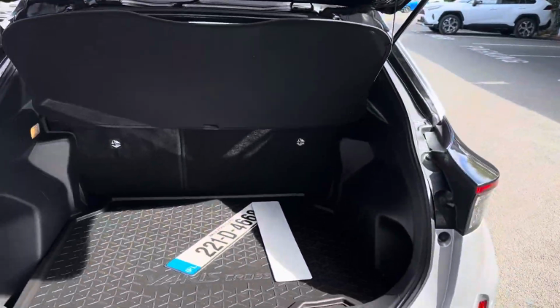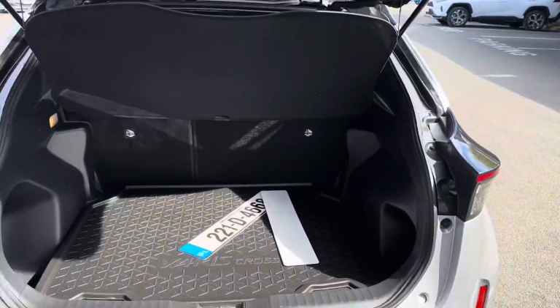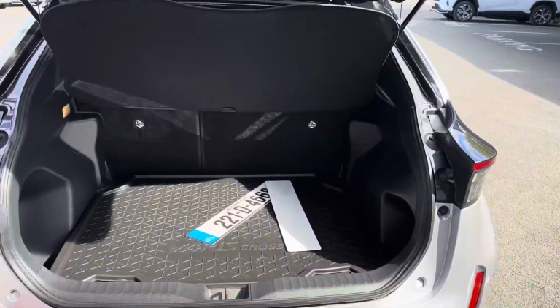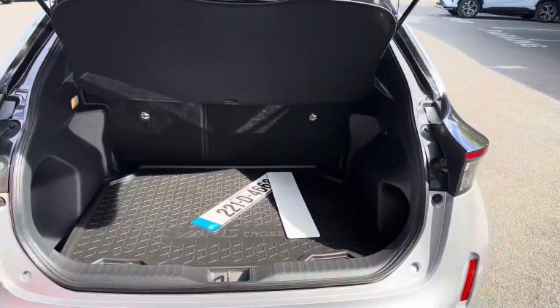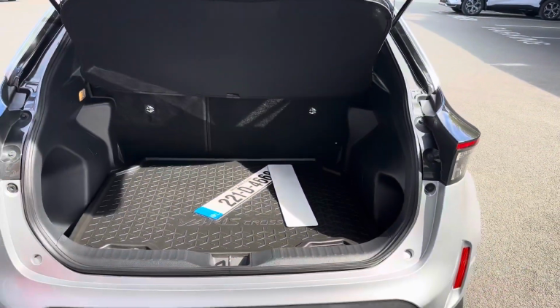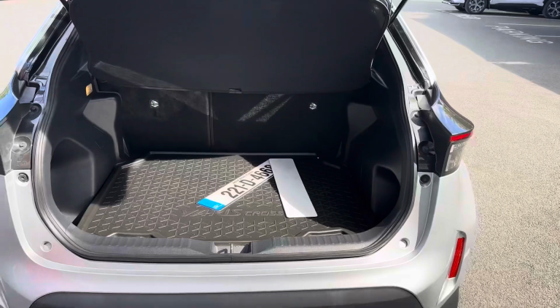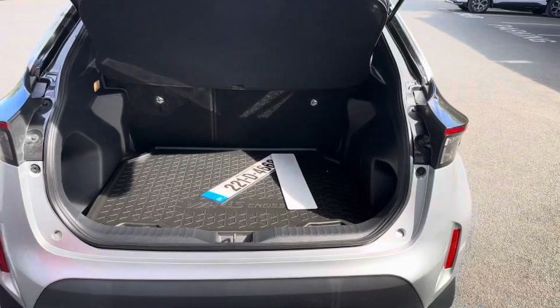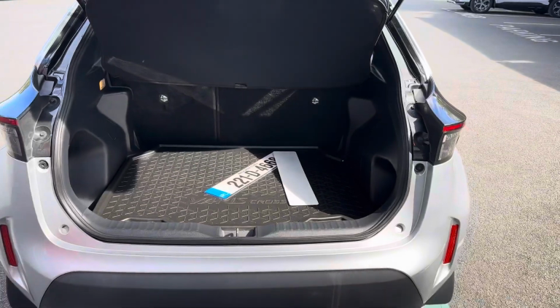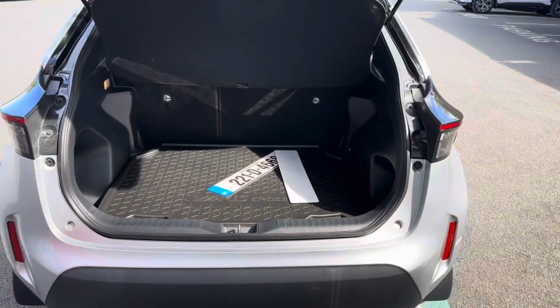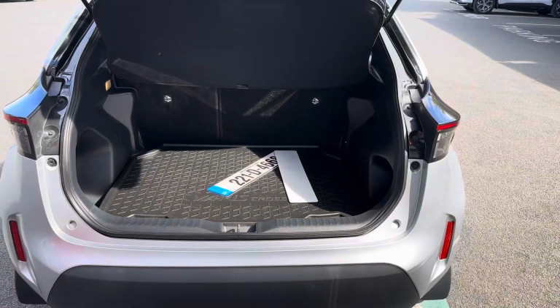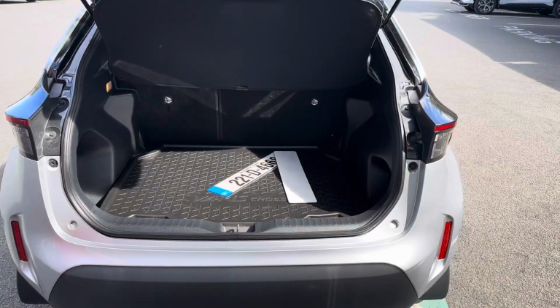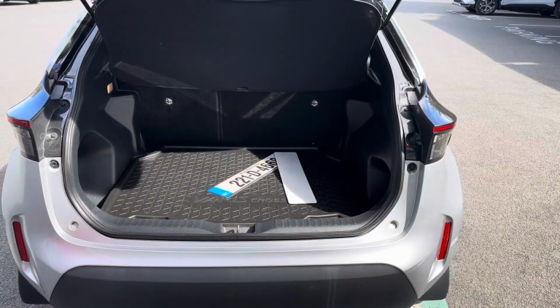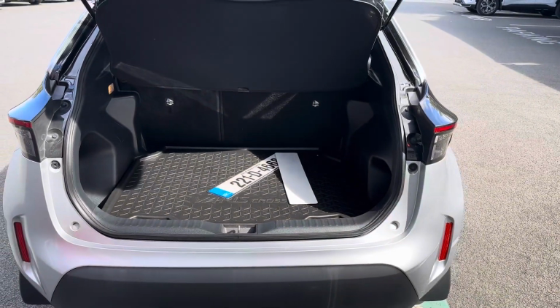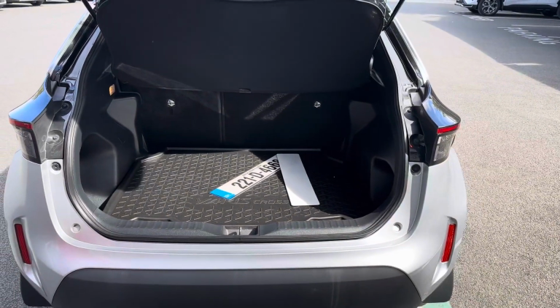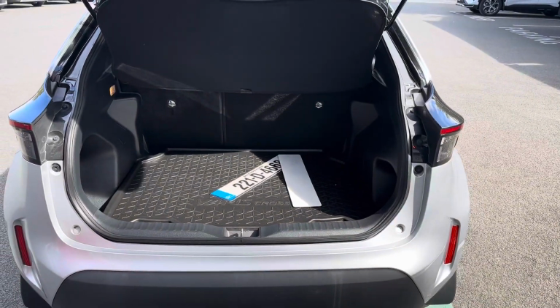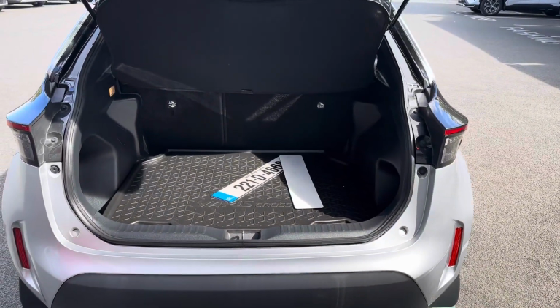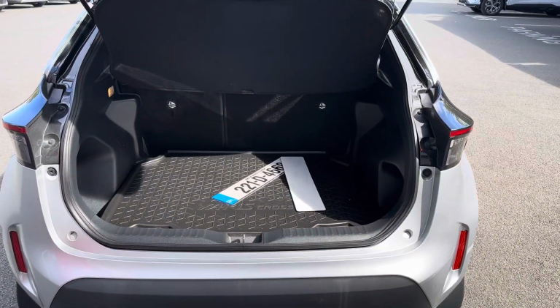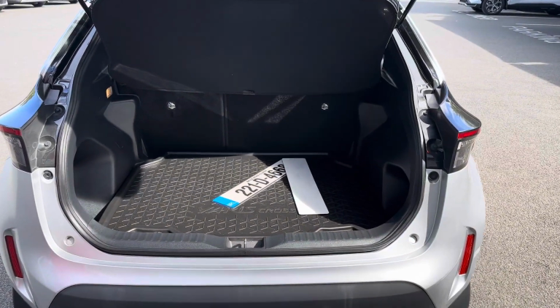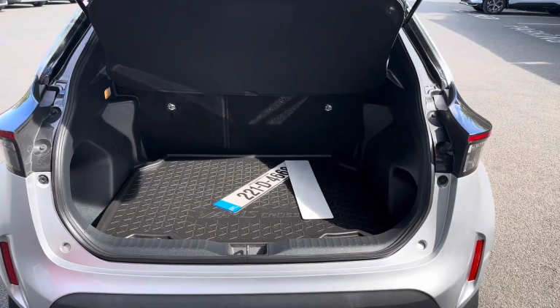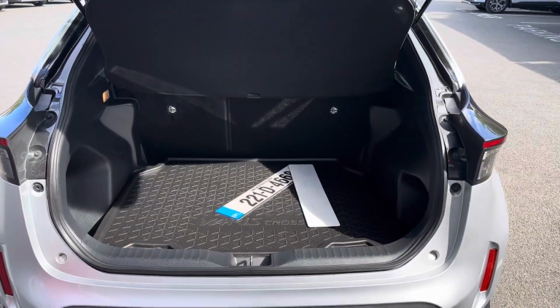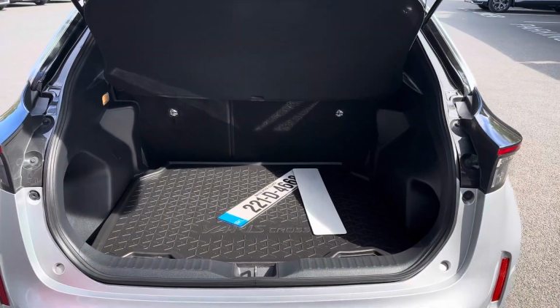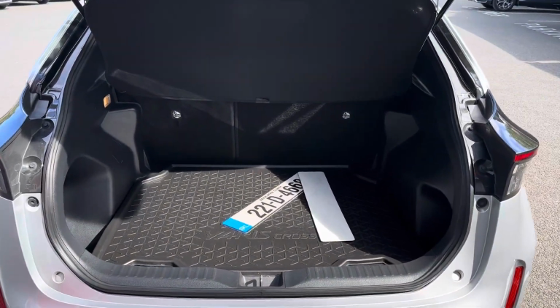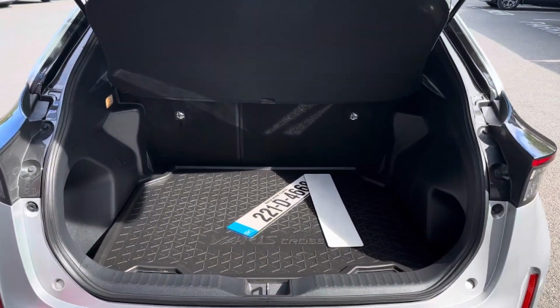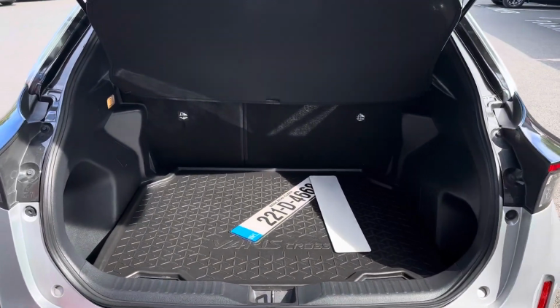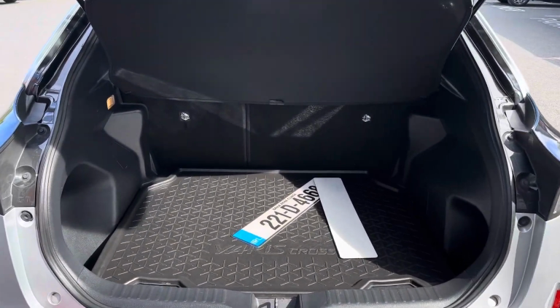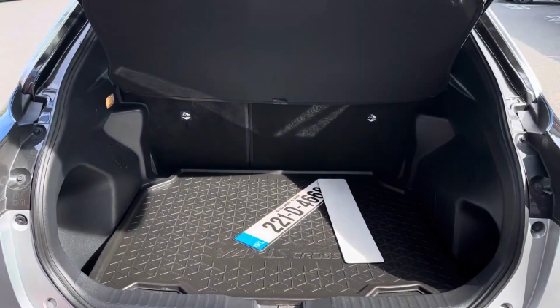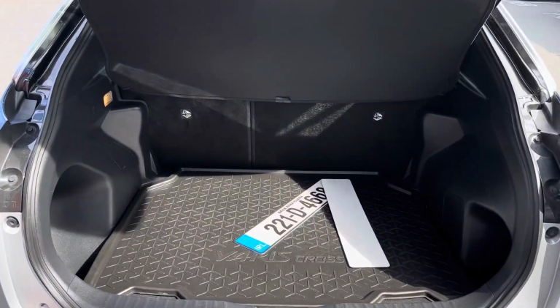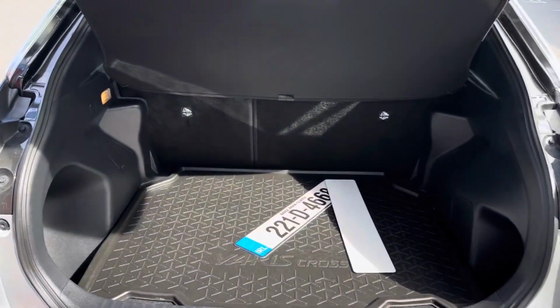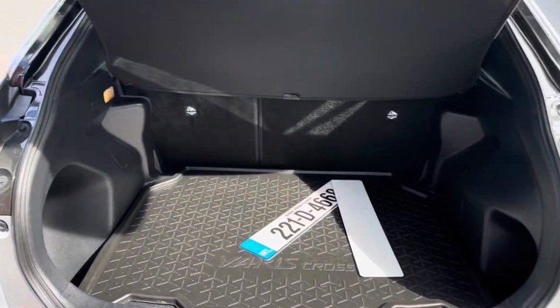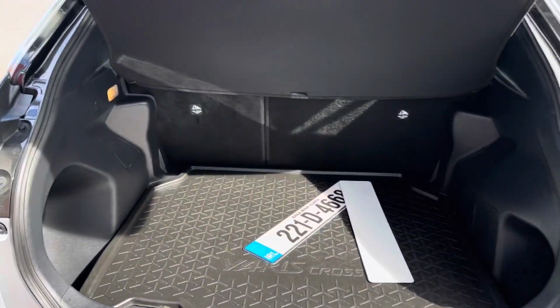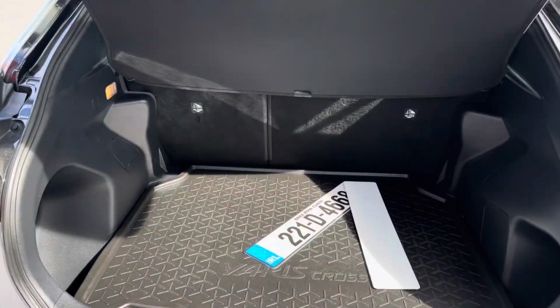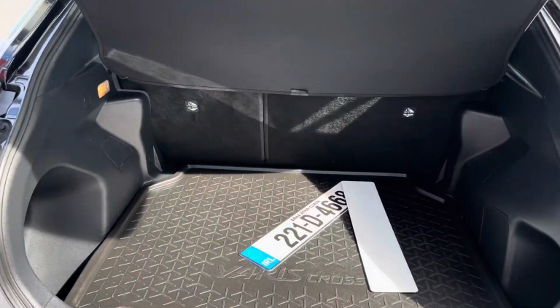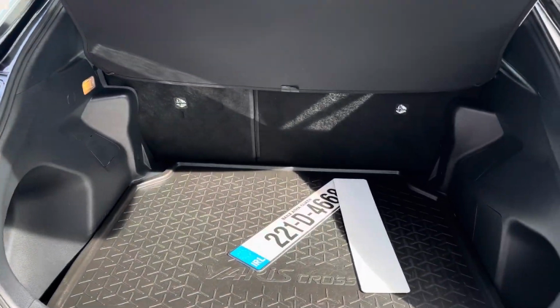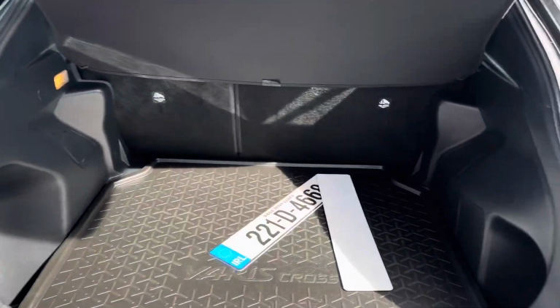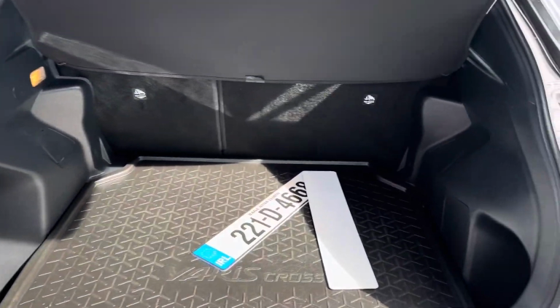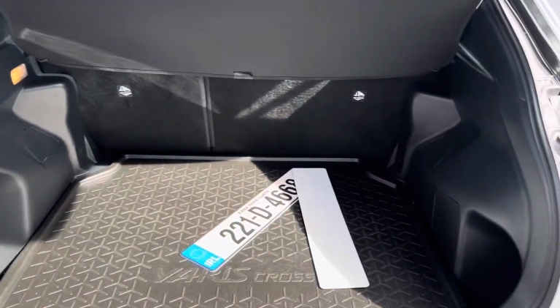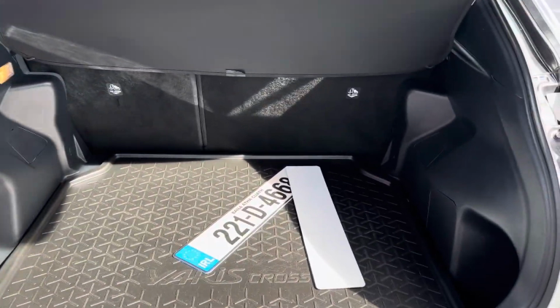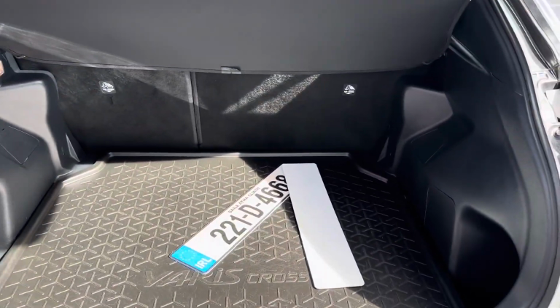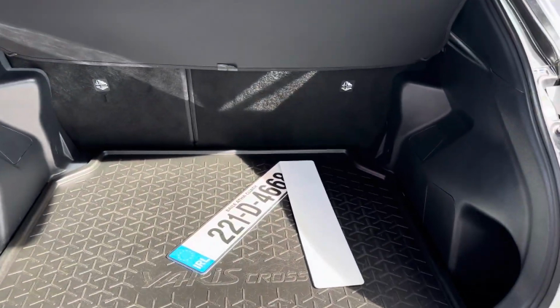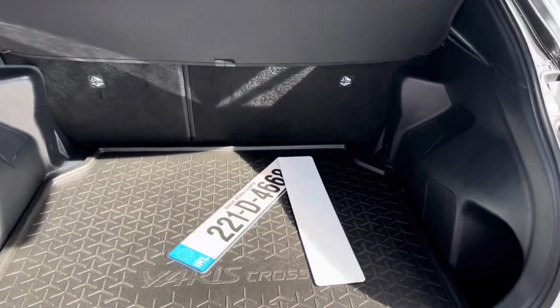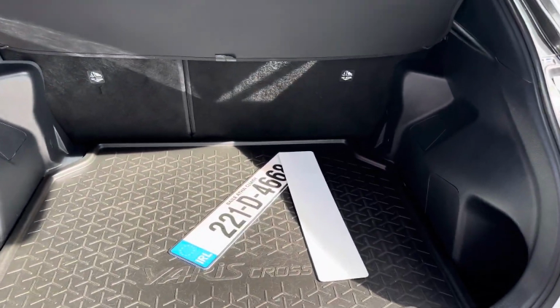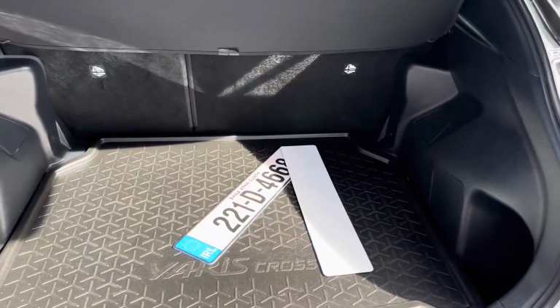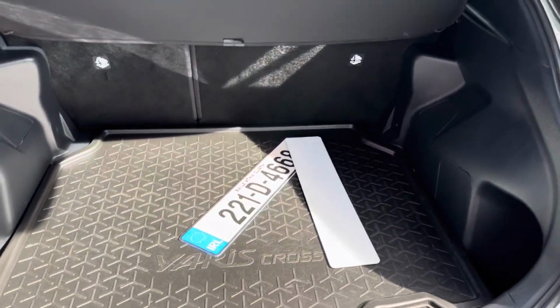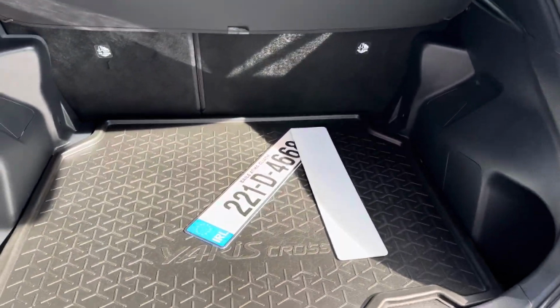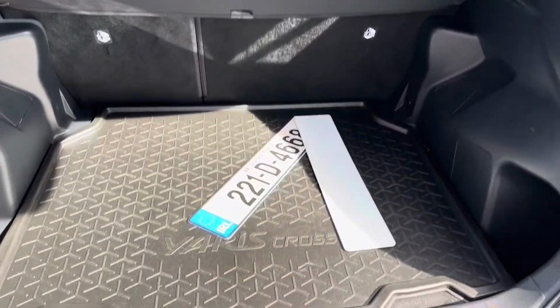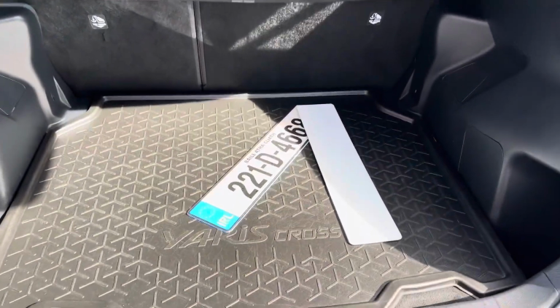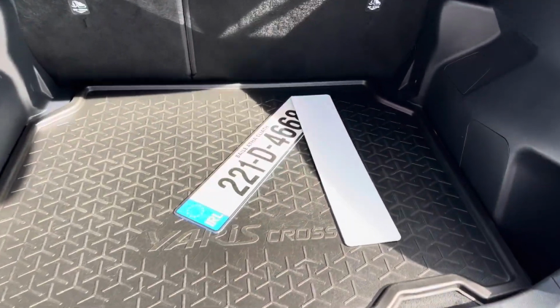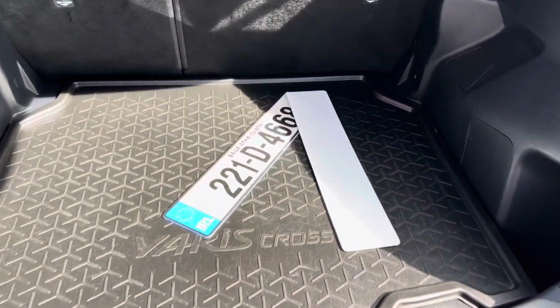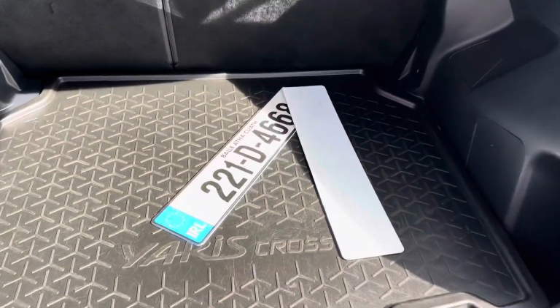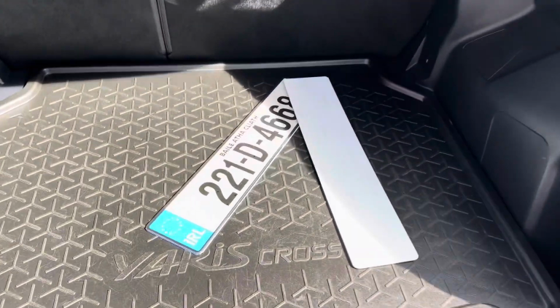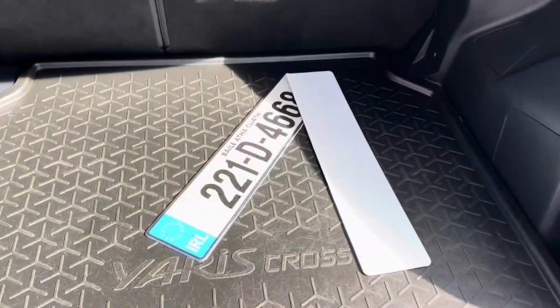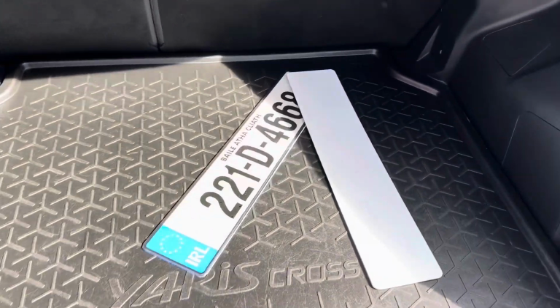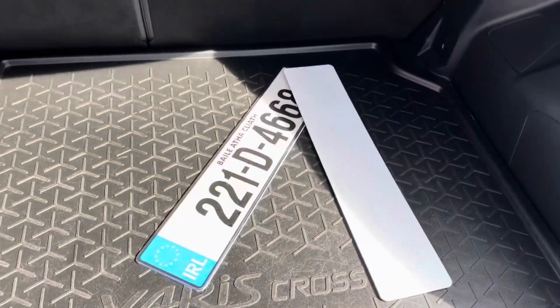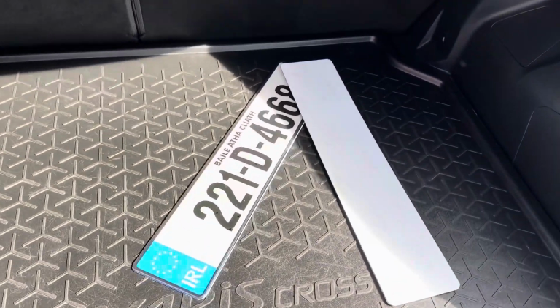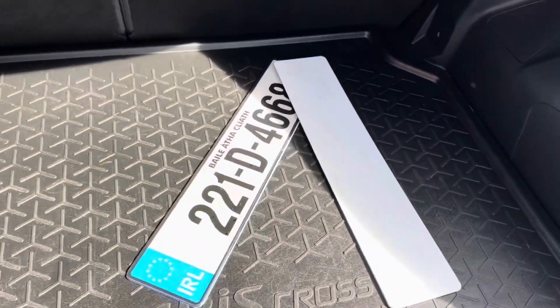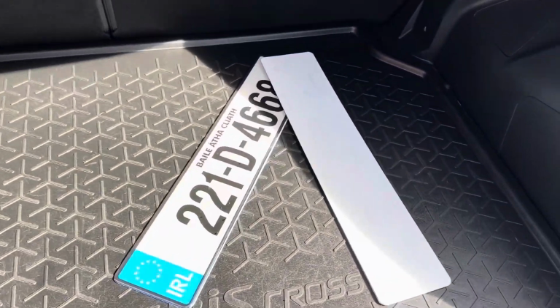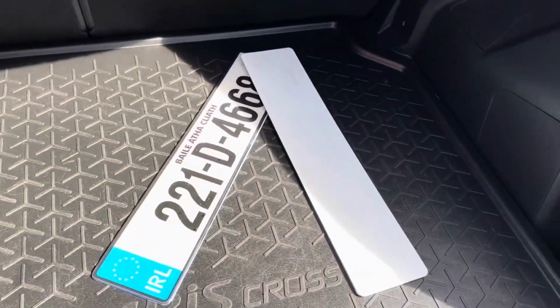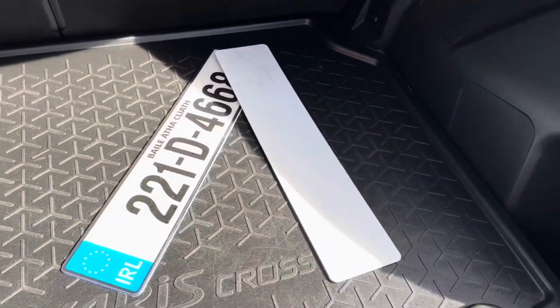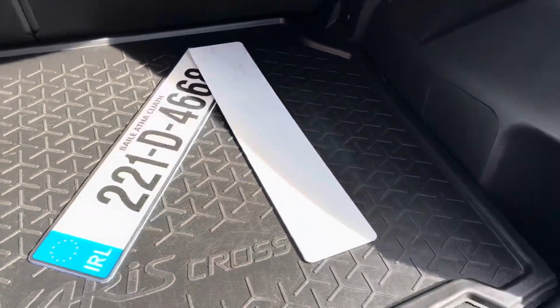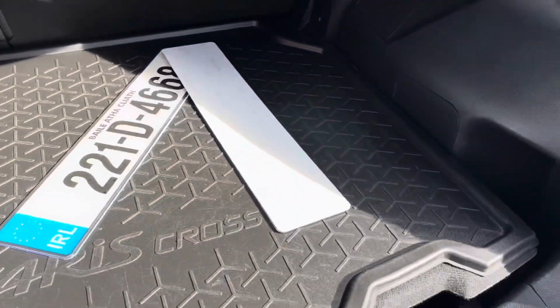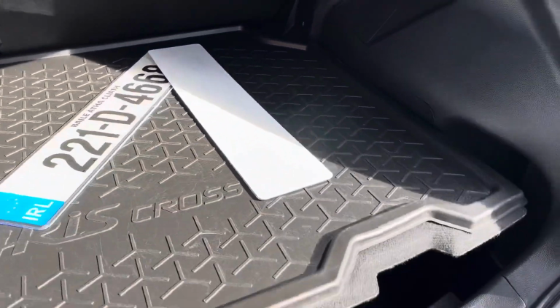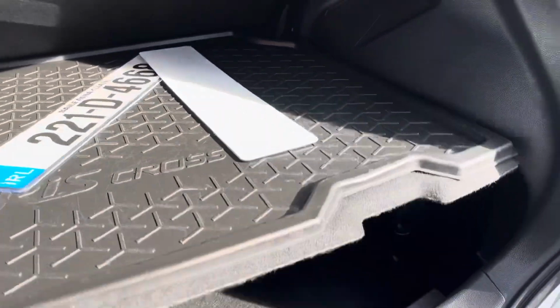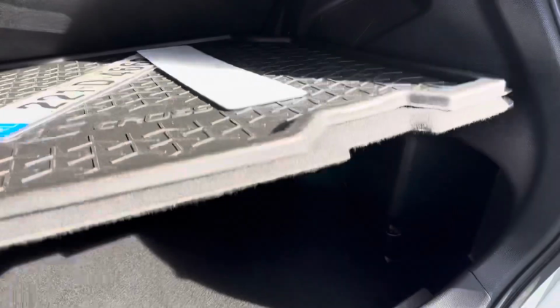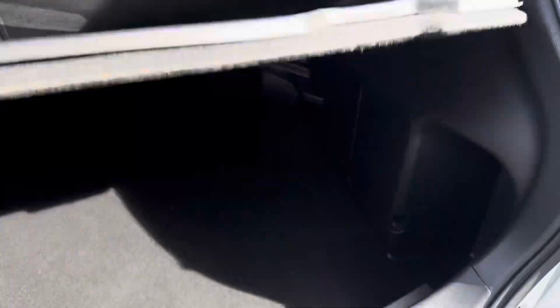There is generous boot space. The rear seats fold down in a 60/40 split for added storage, and this is also a double boot.